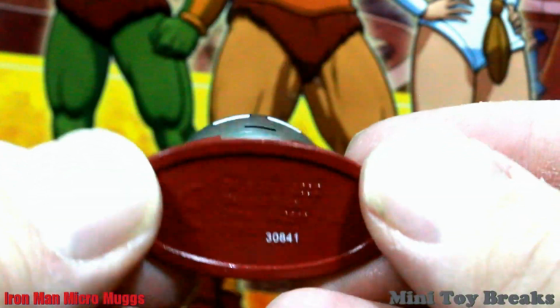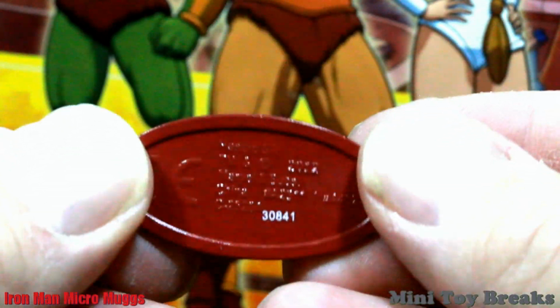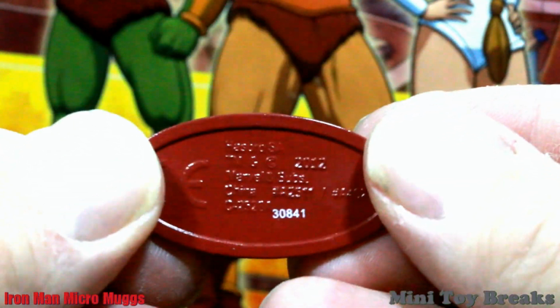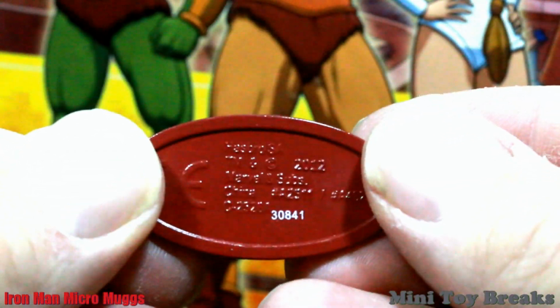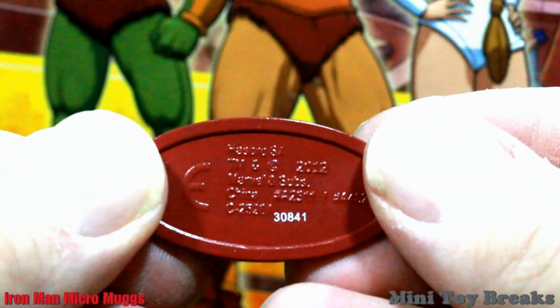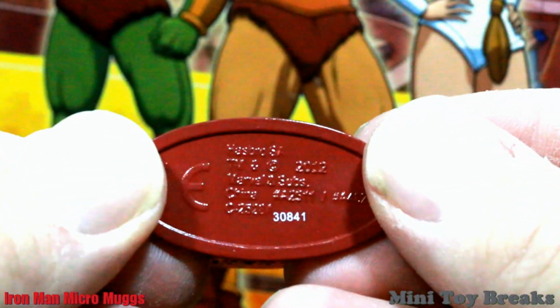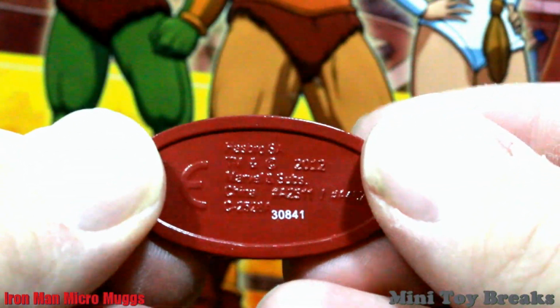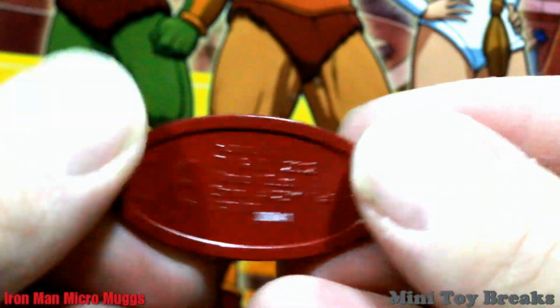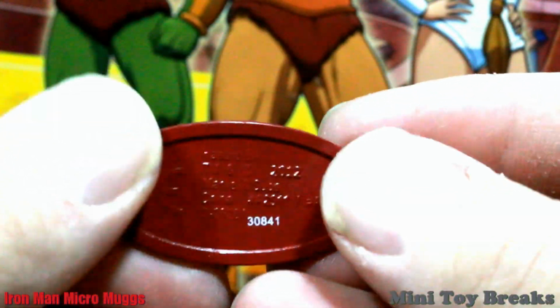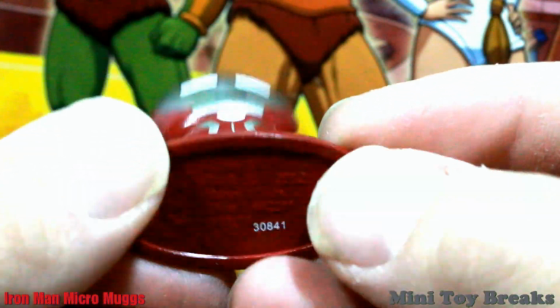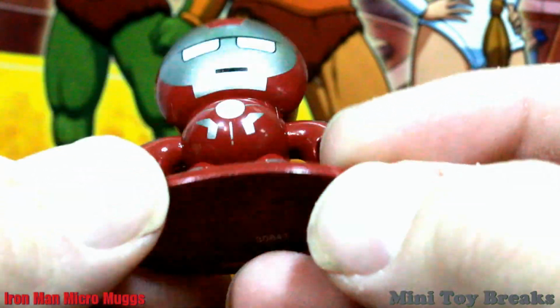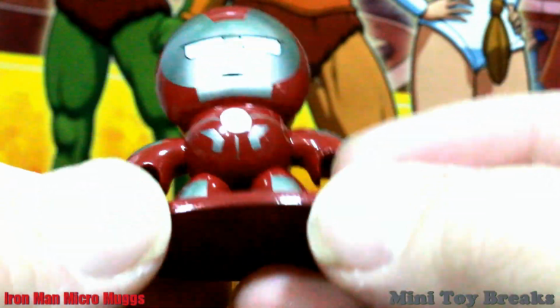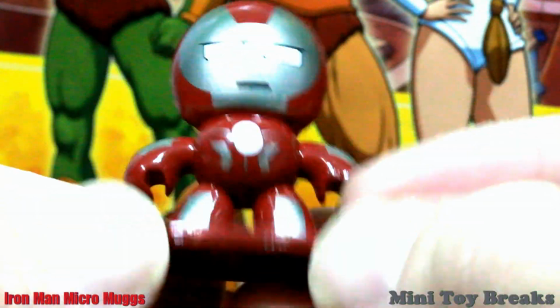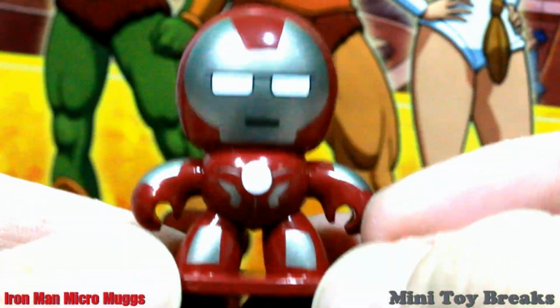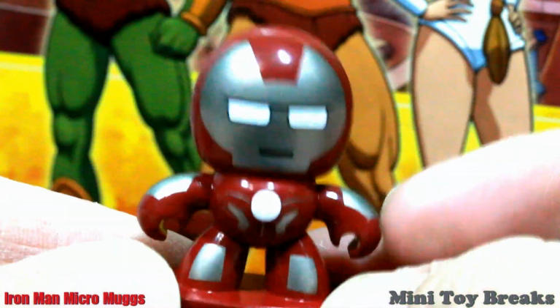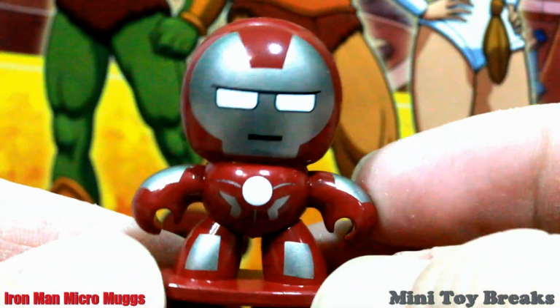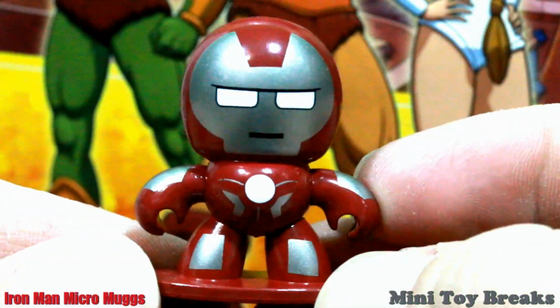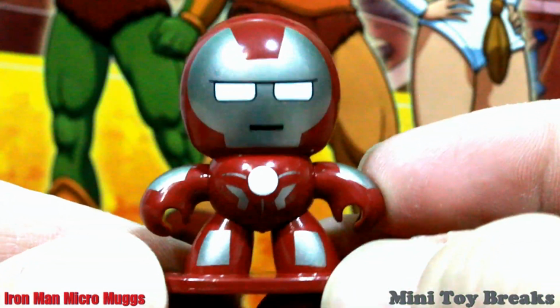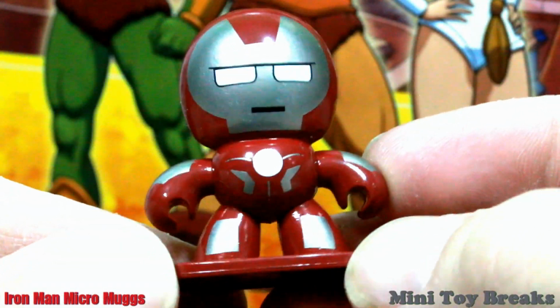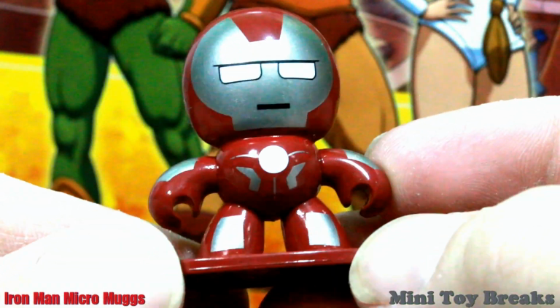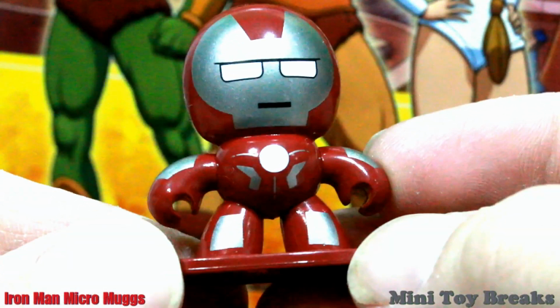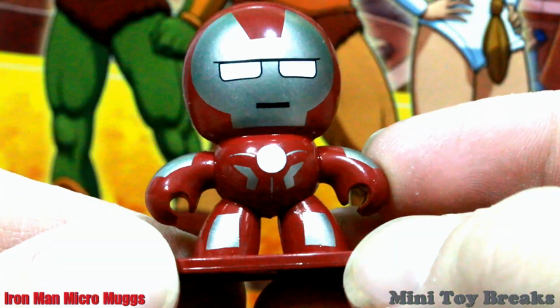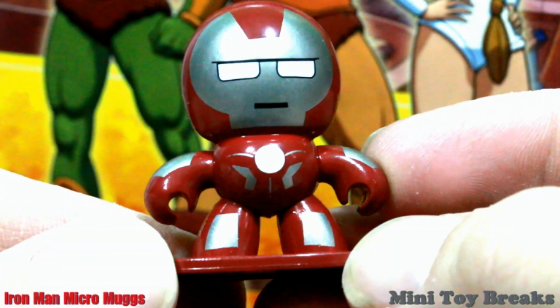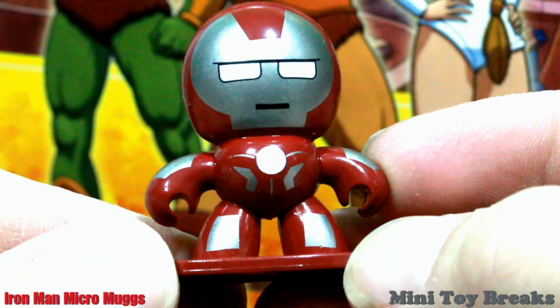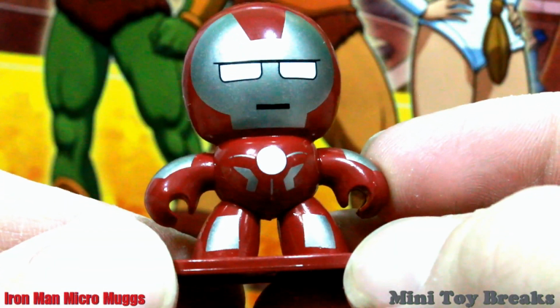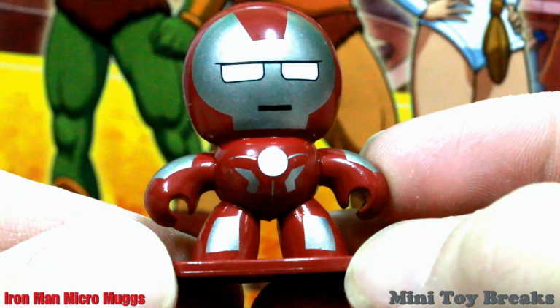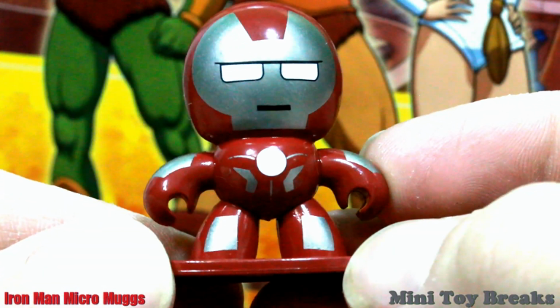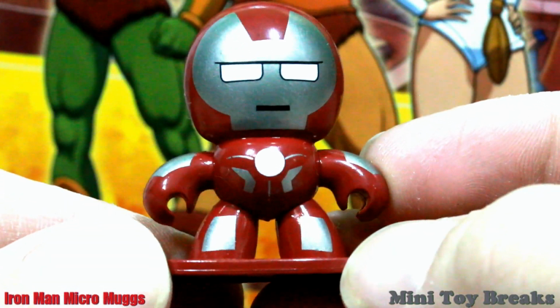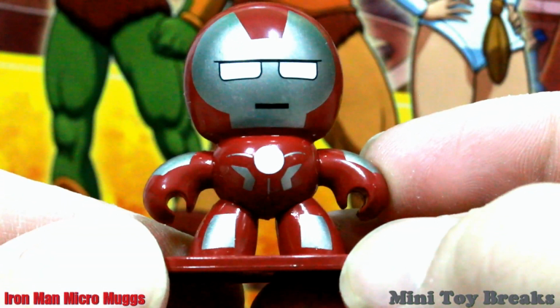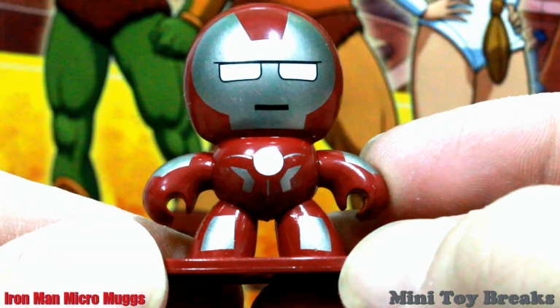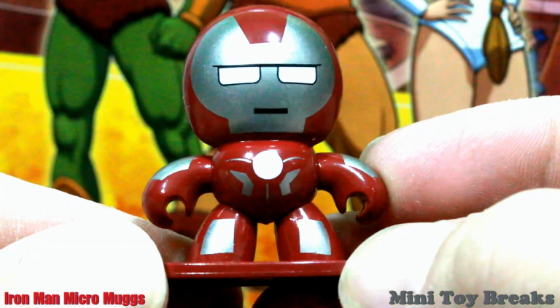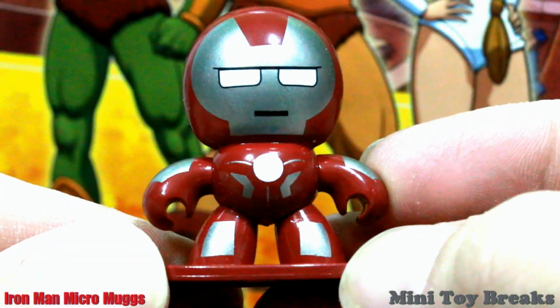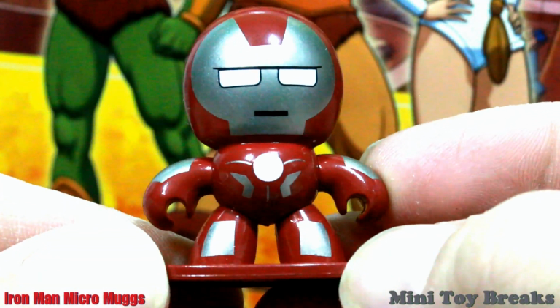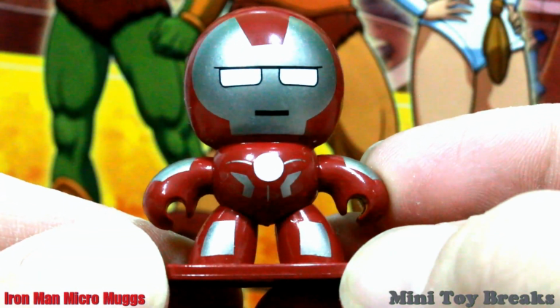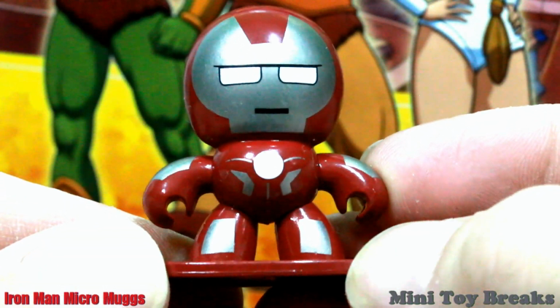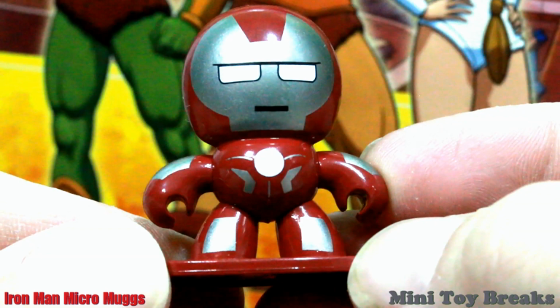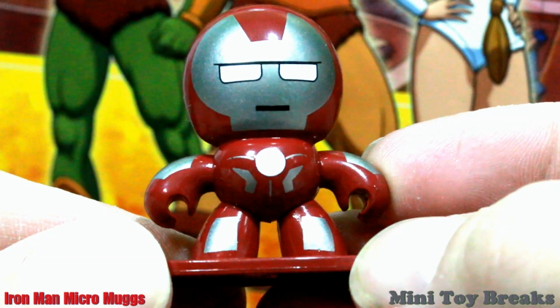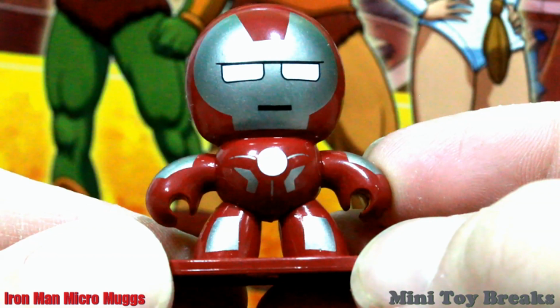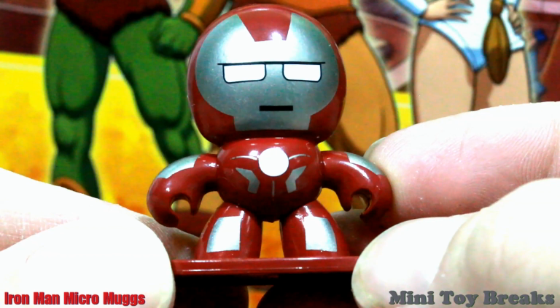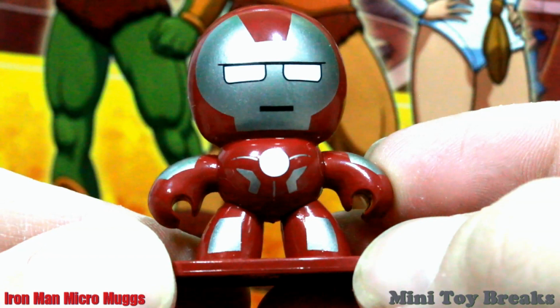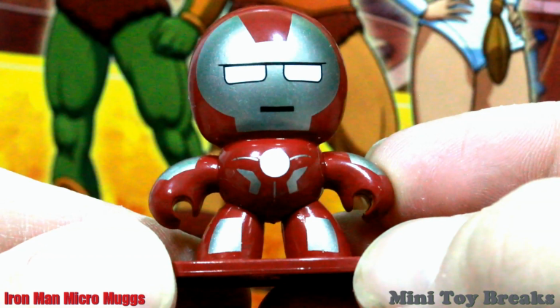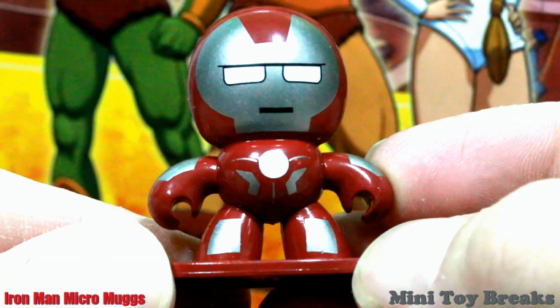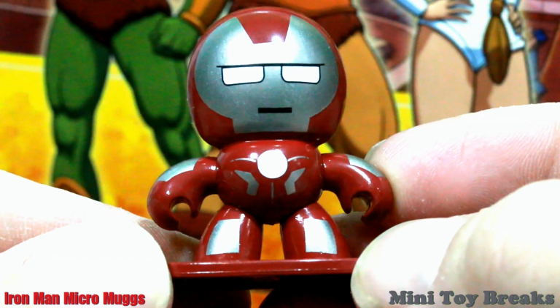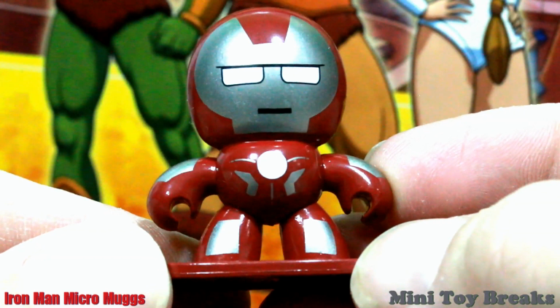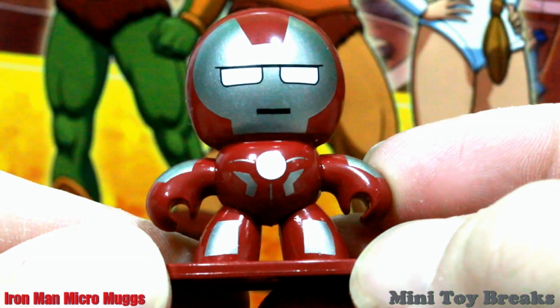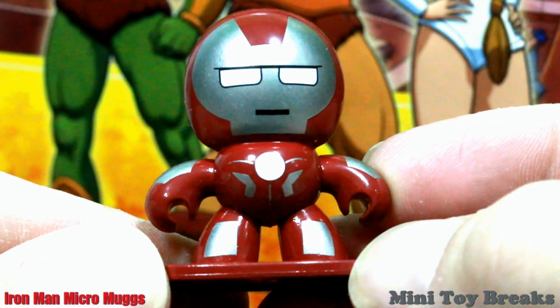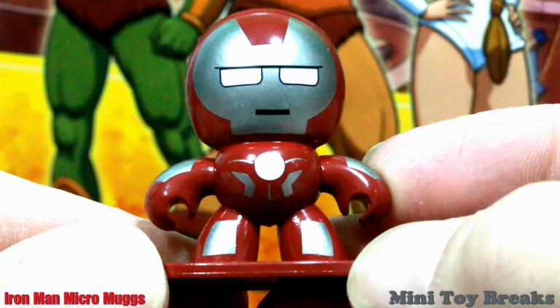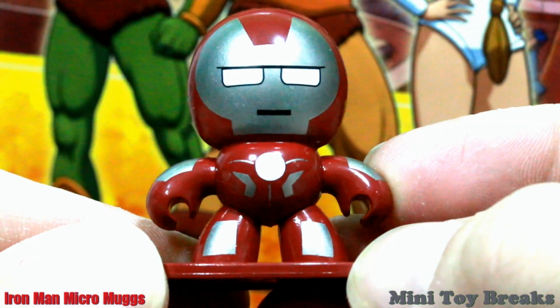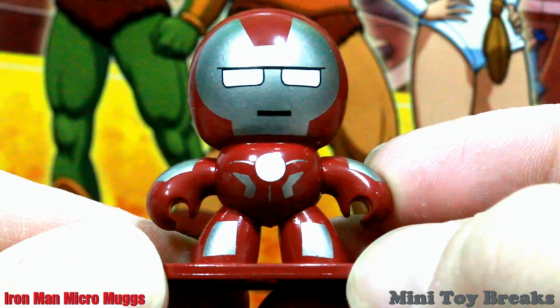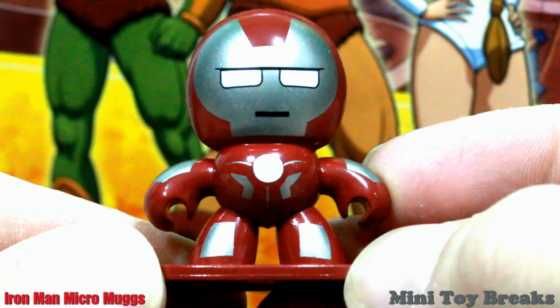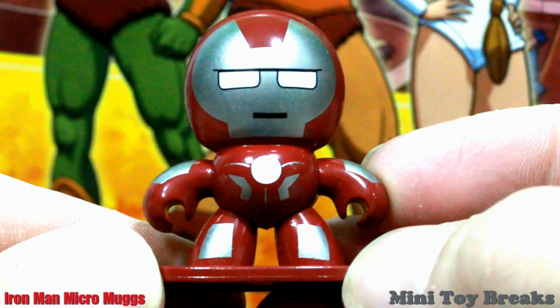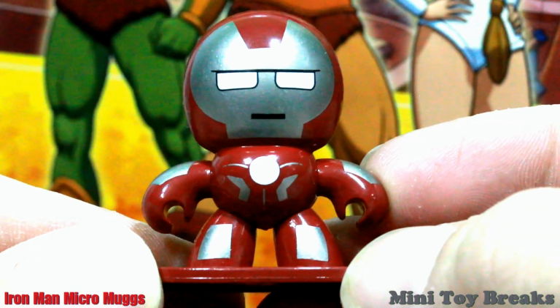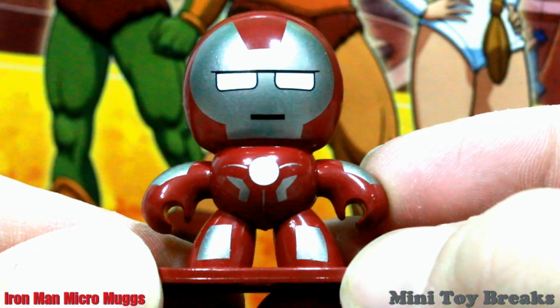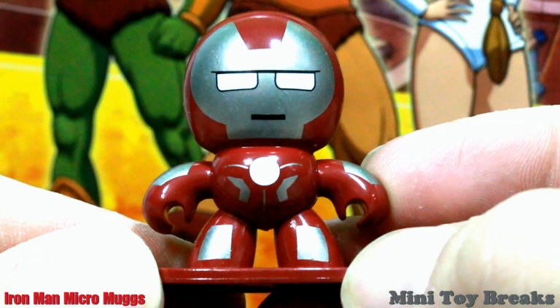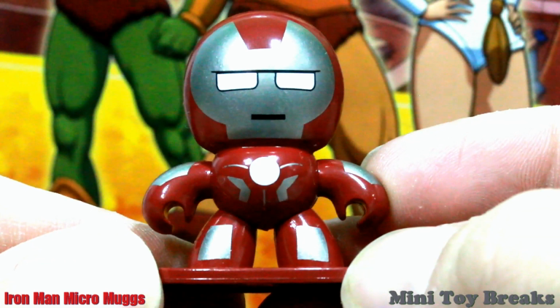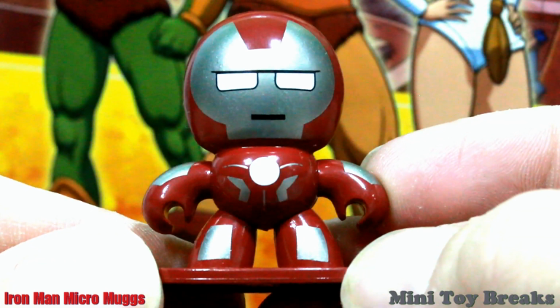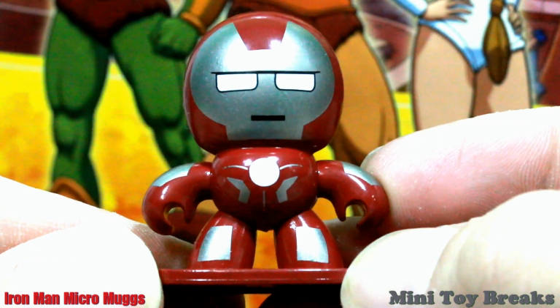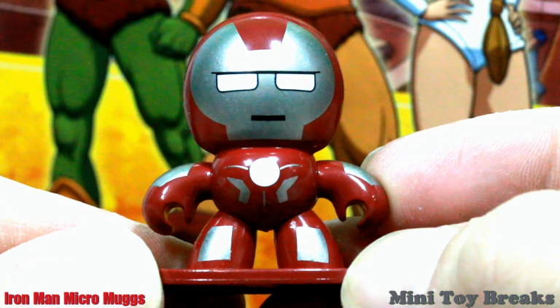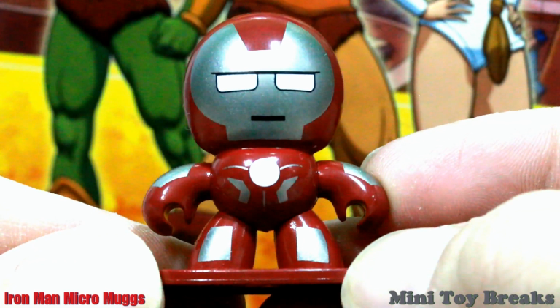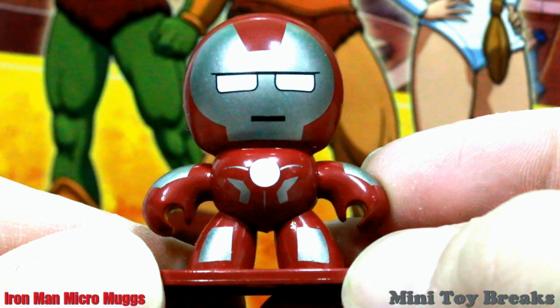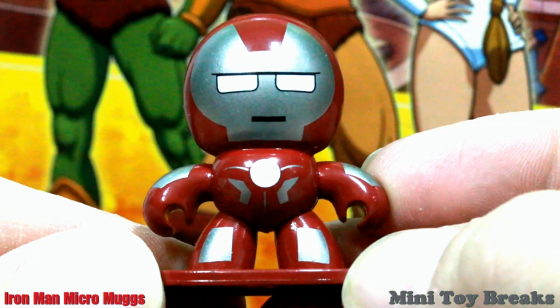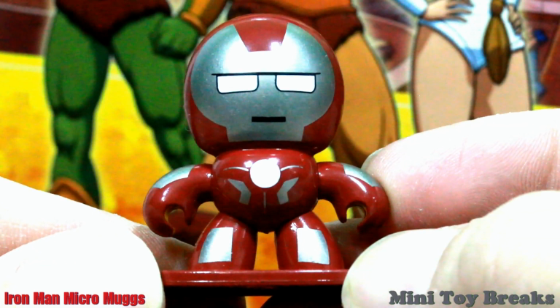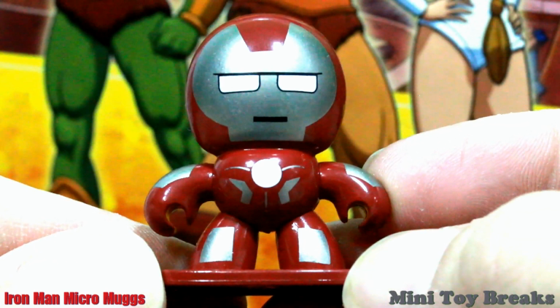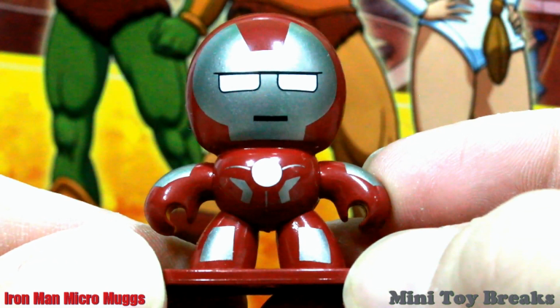Look at that. Super neat. Thanks for watching Mini Toy Breaks, and I will see you next time.